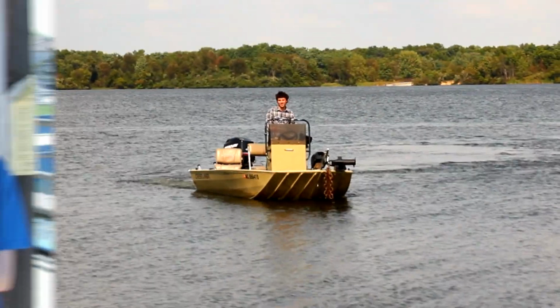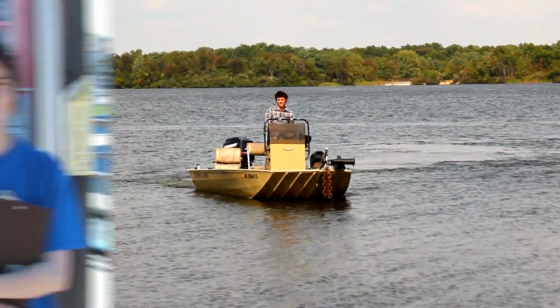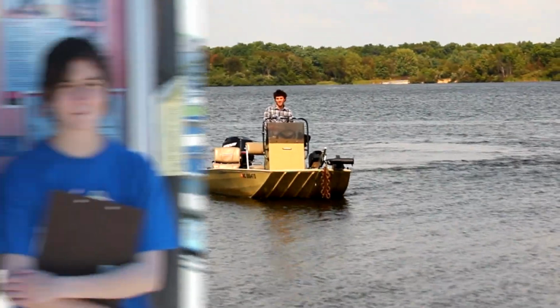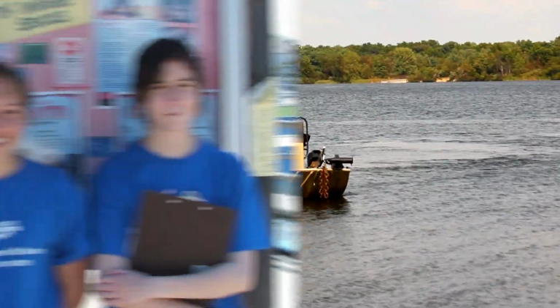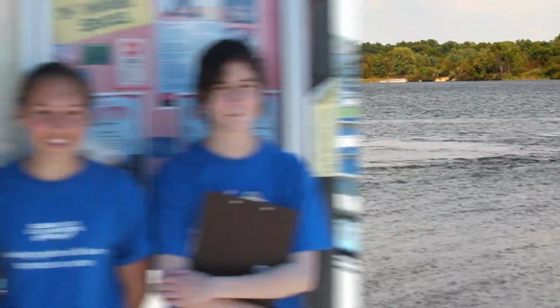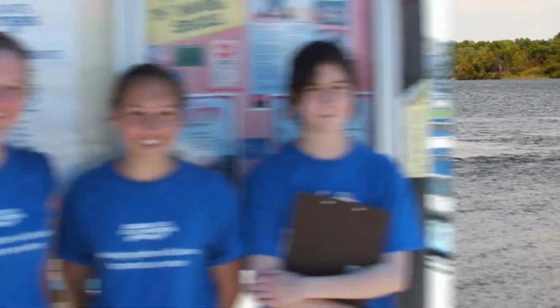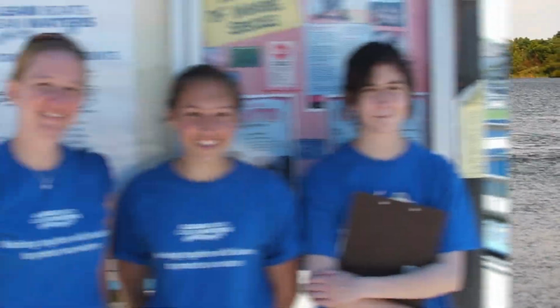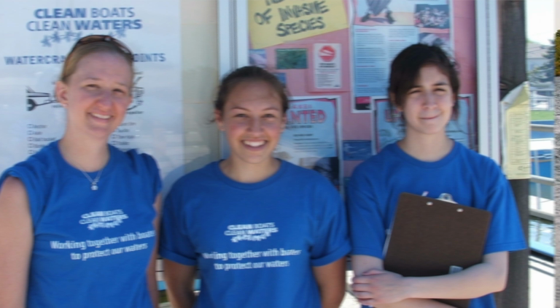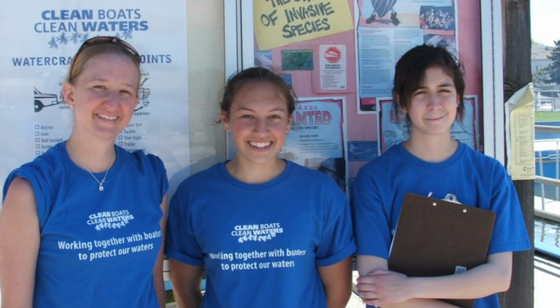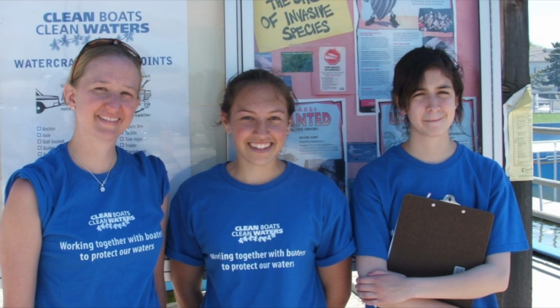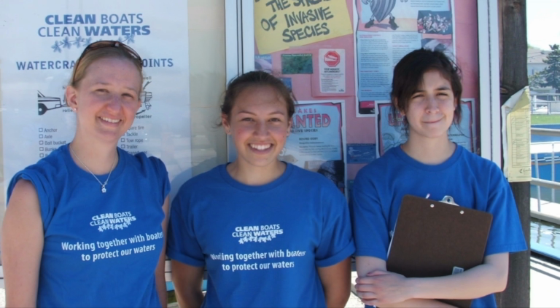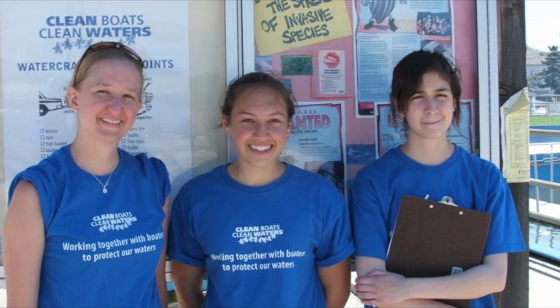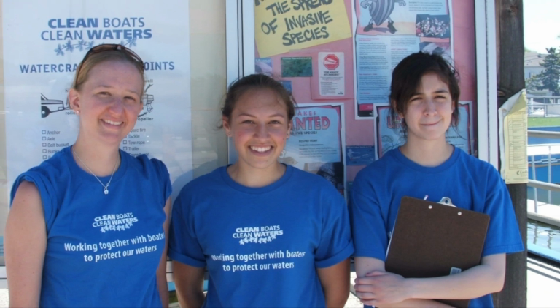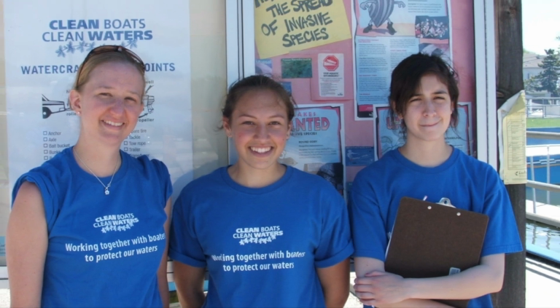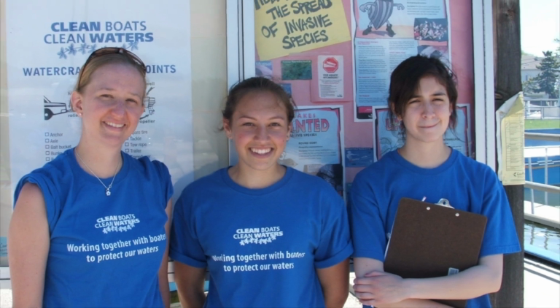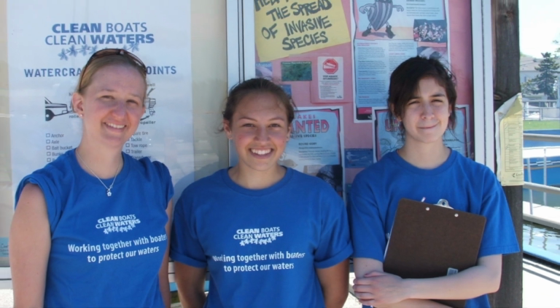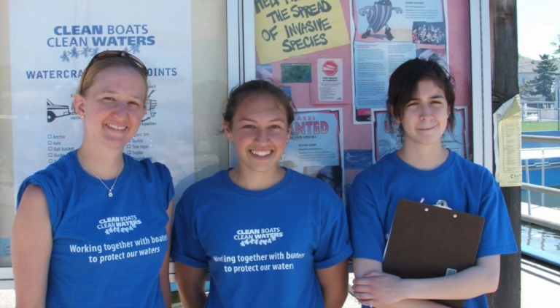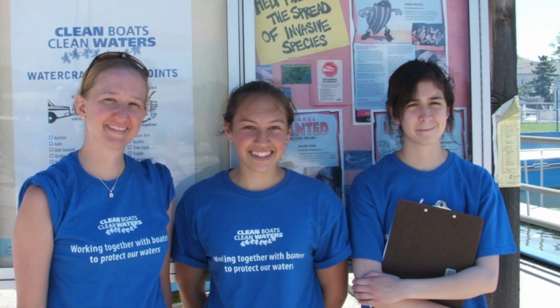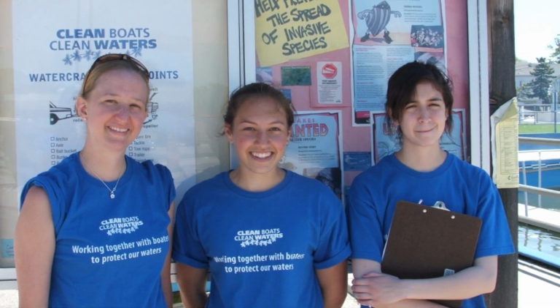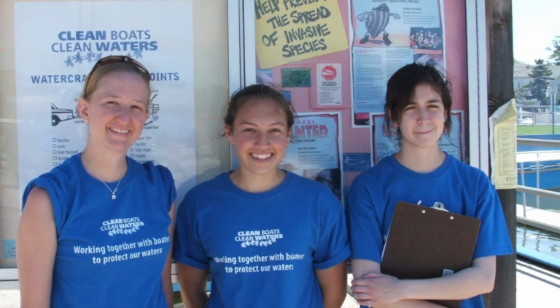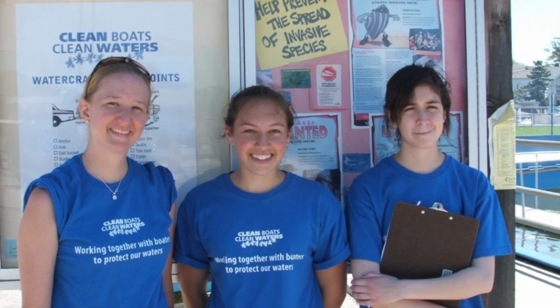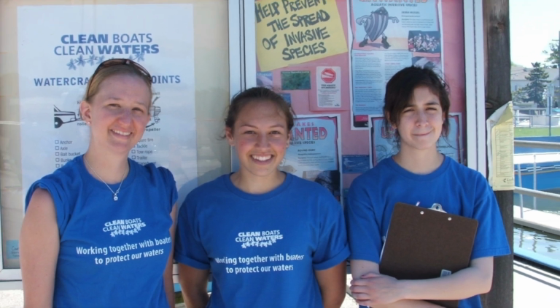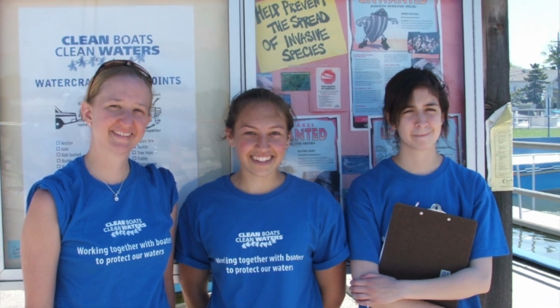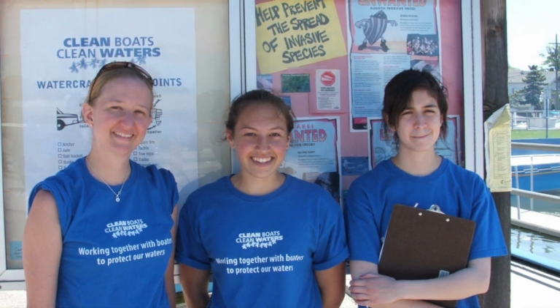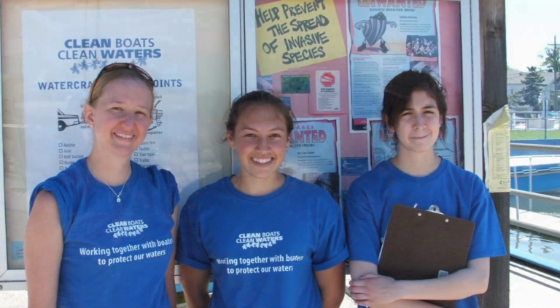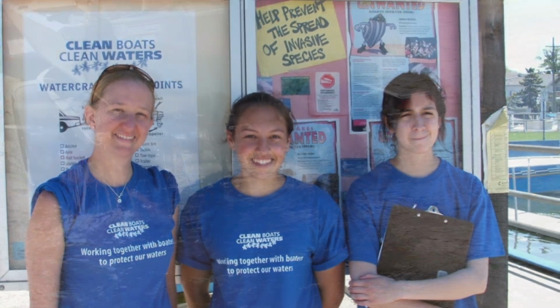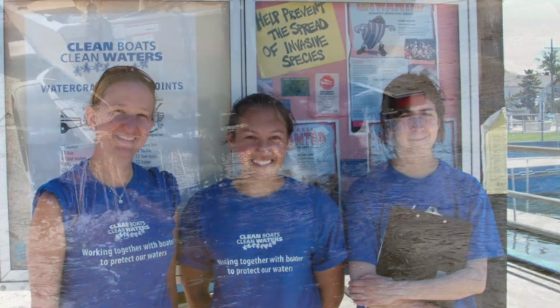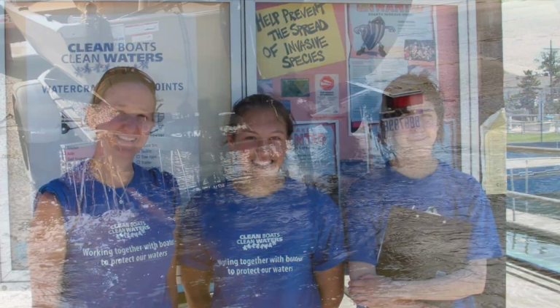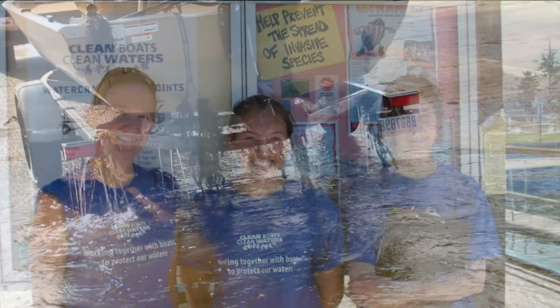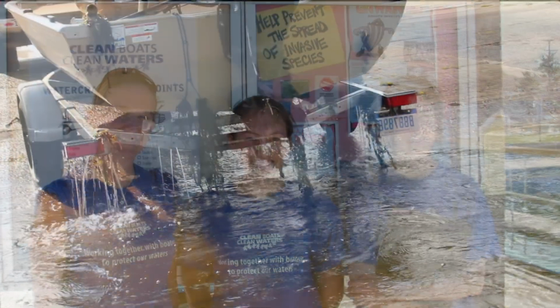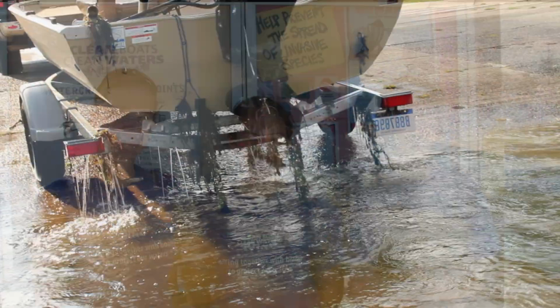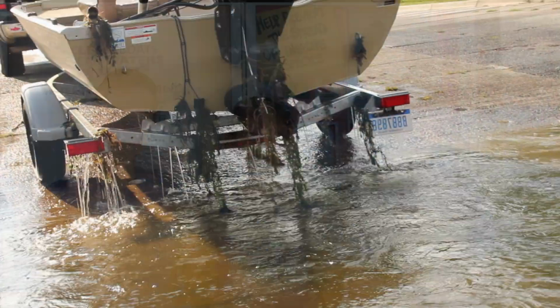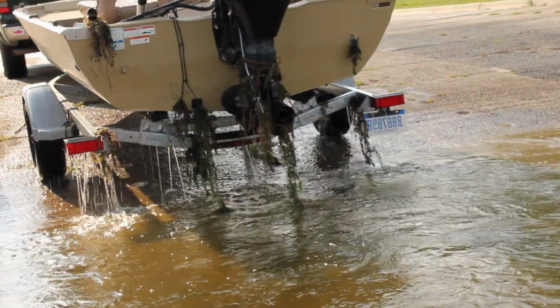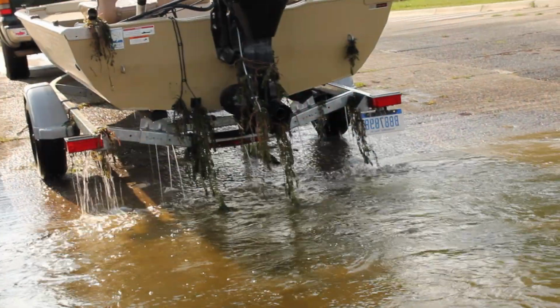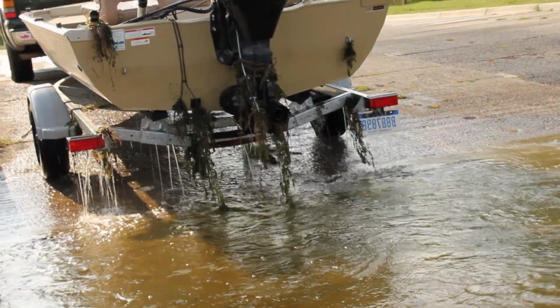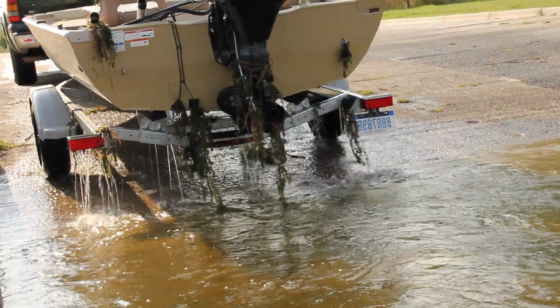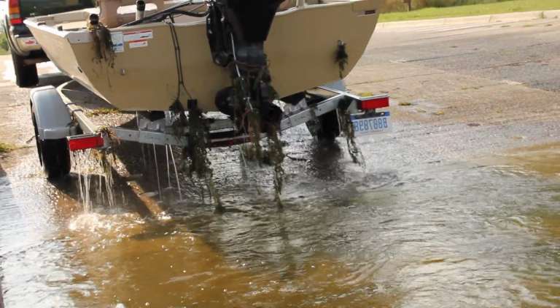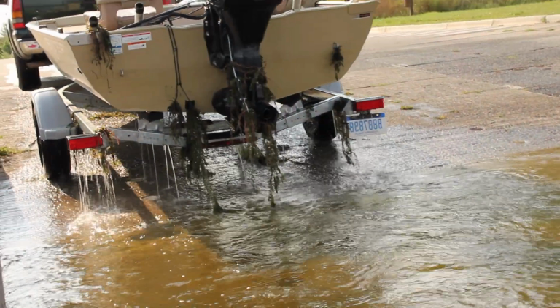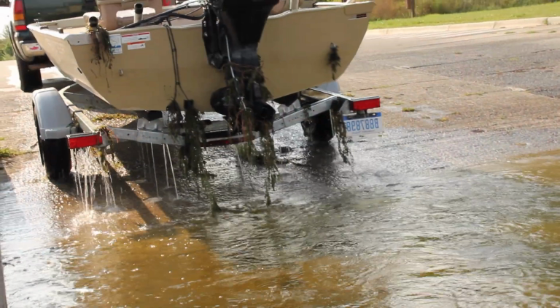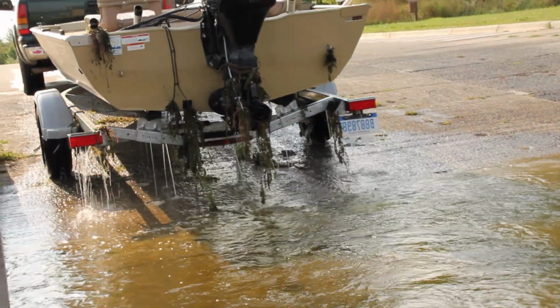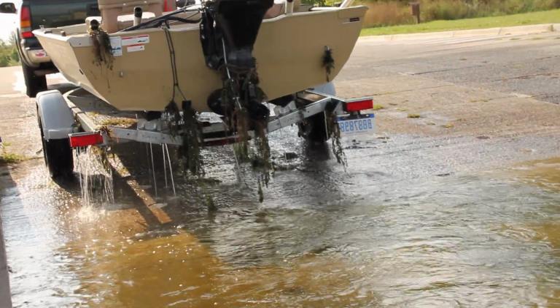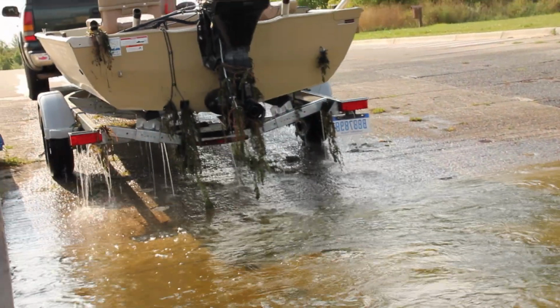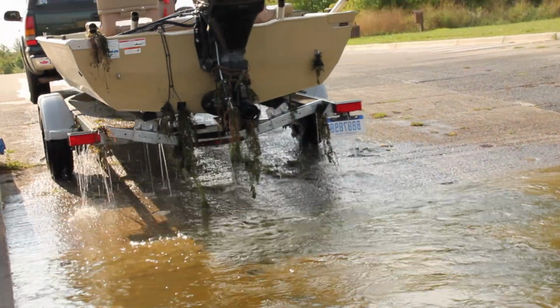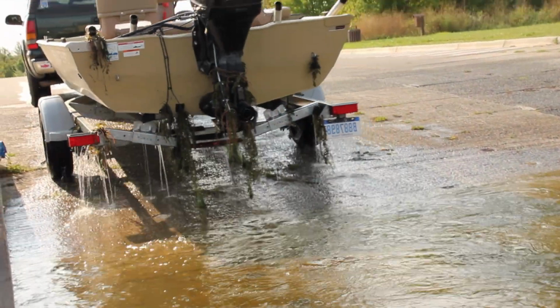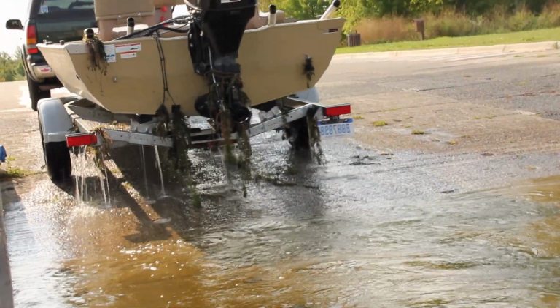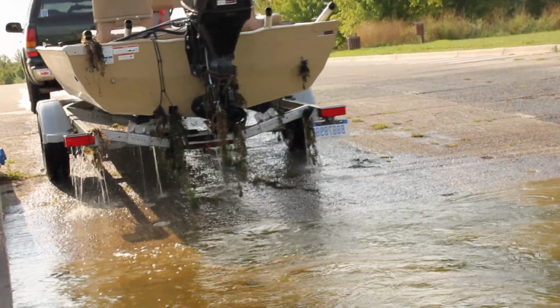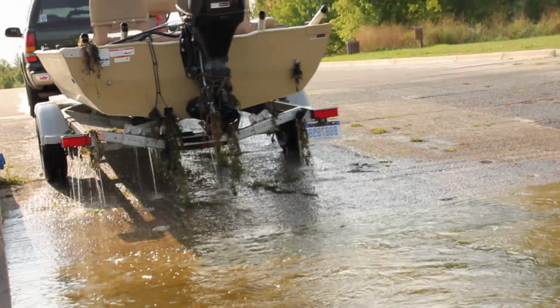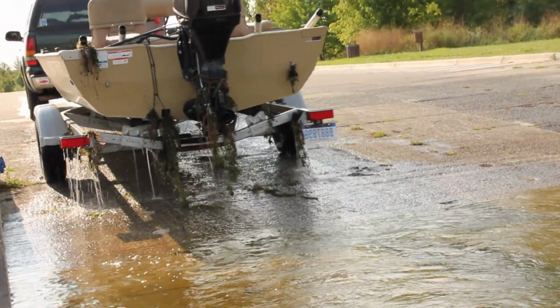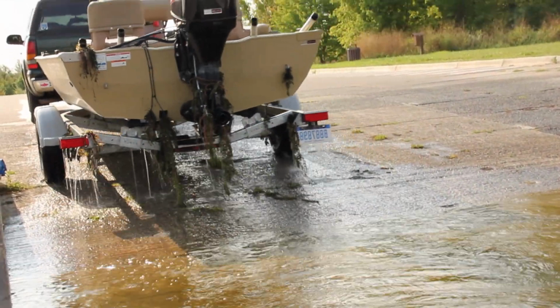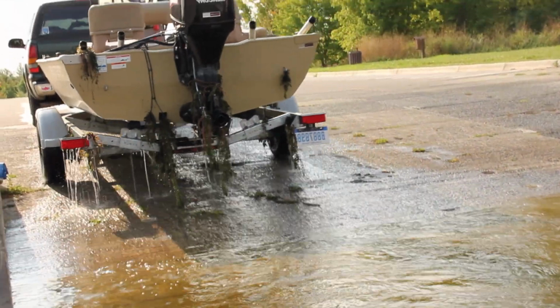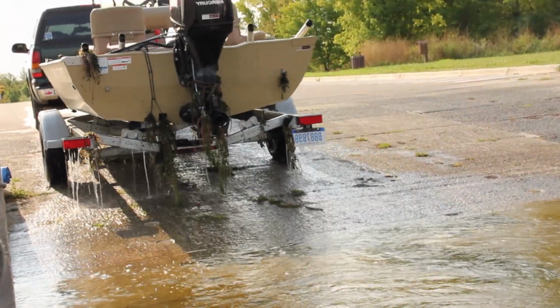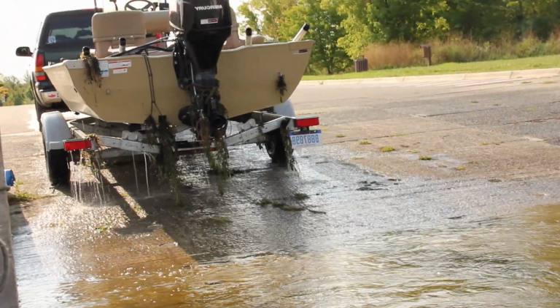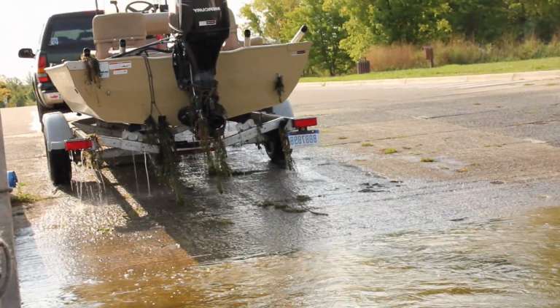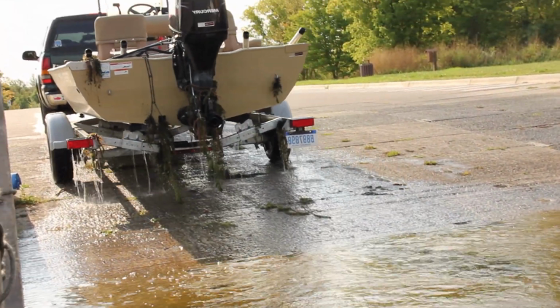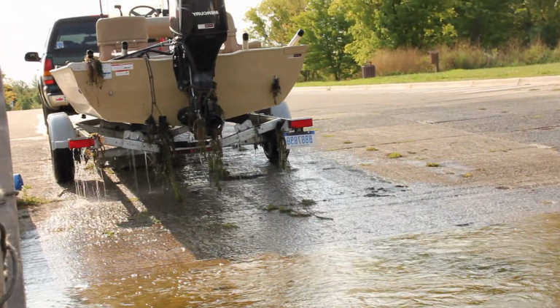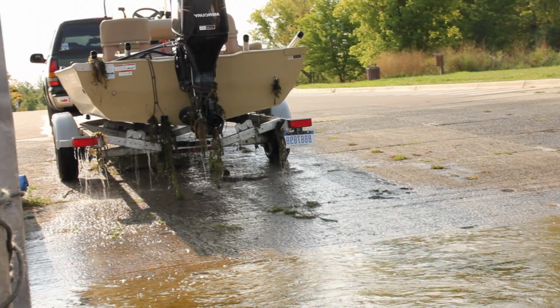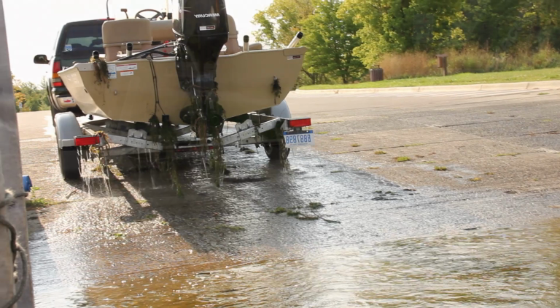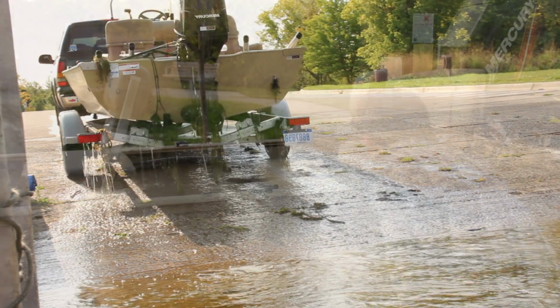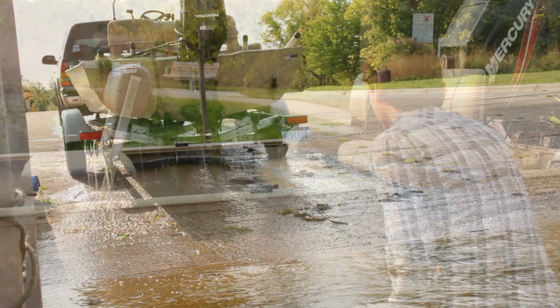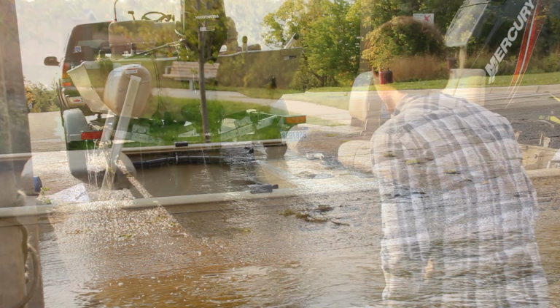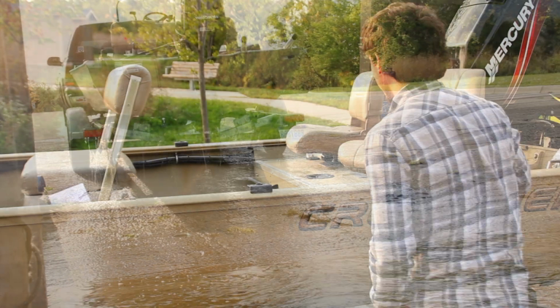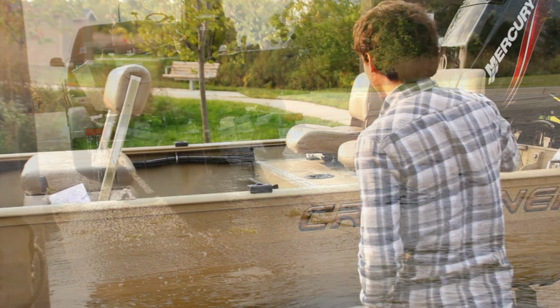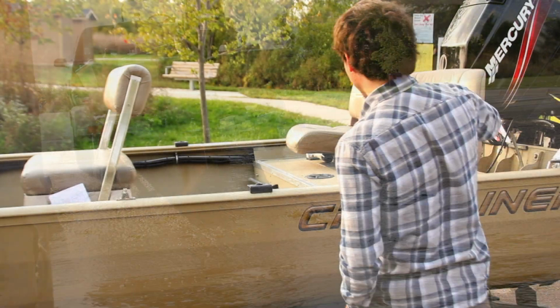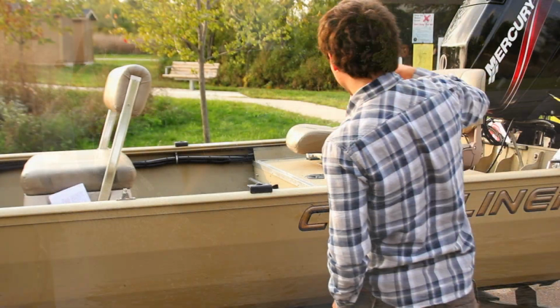Volunteers sporting blue shirts are stationed at boat launches to demonstrate the proper ways to inspect watercraft.